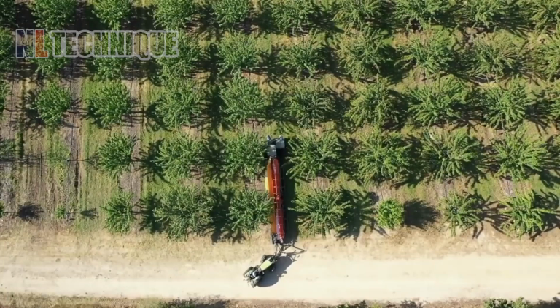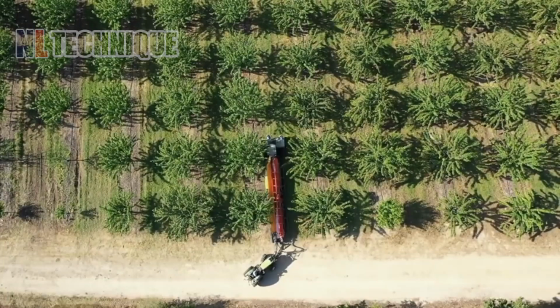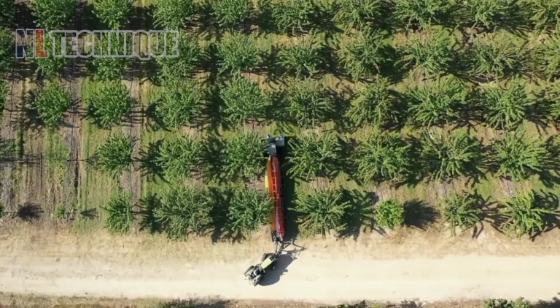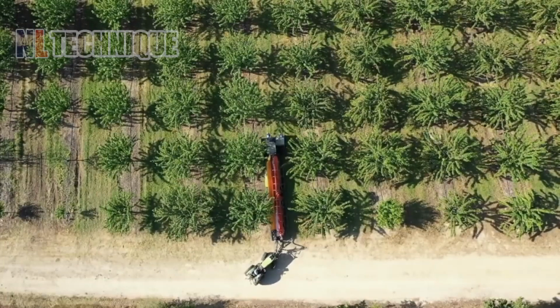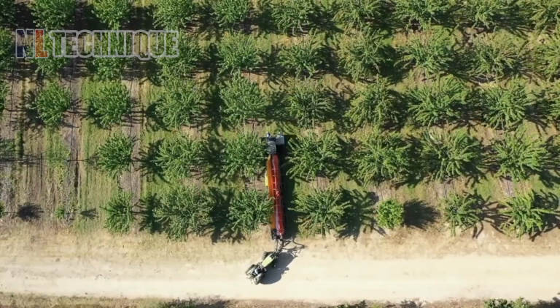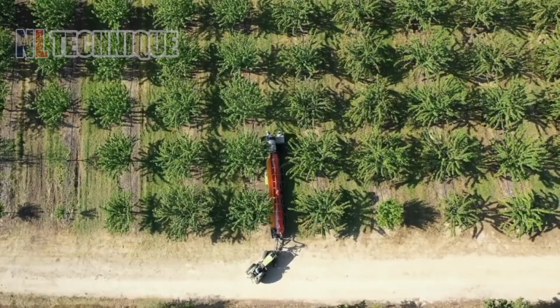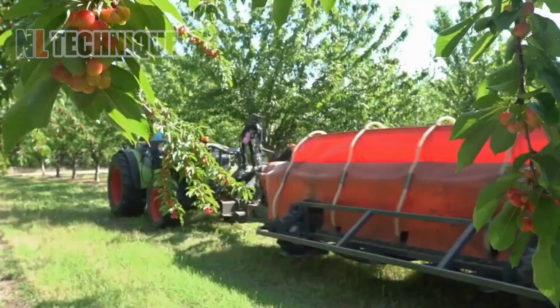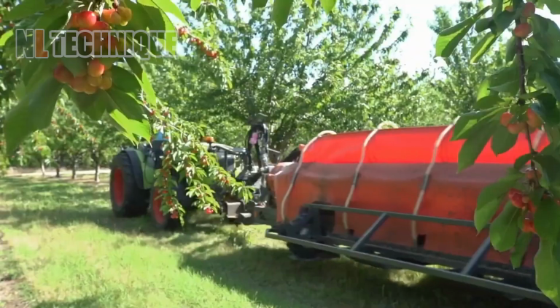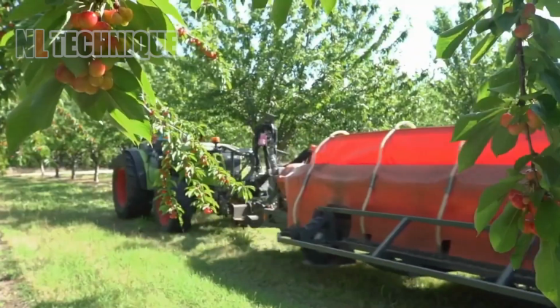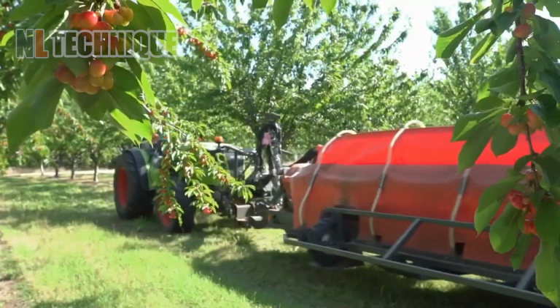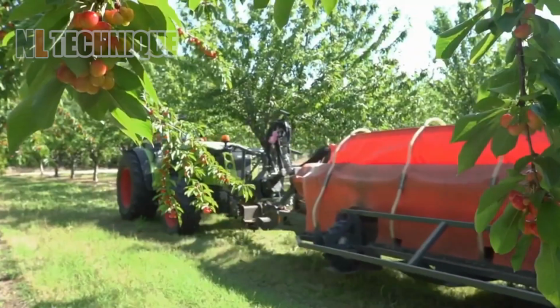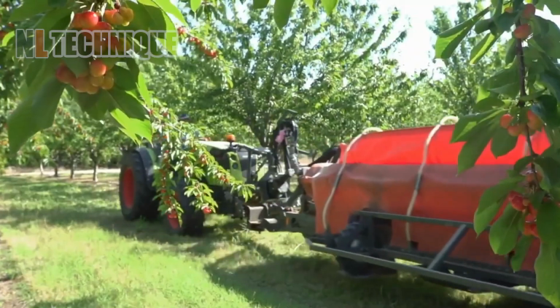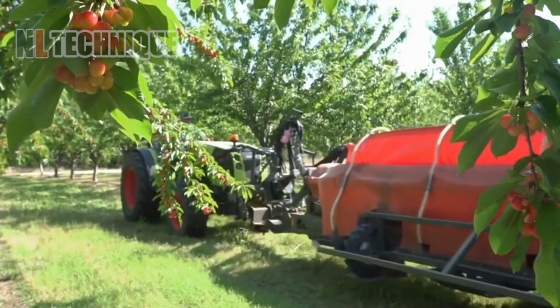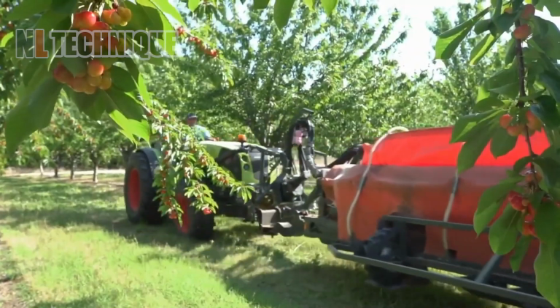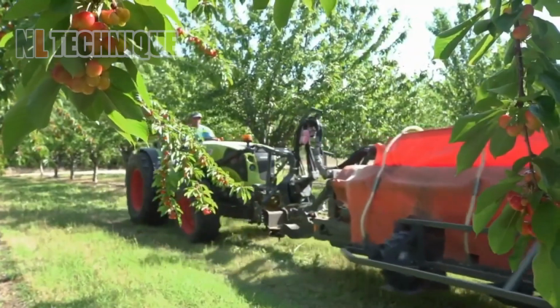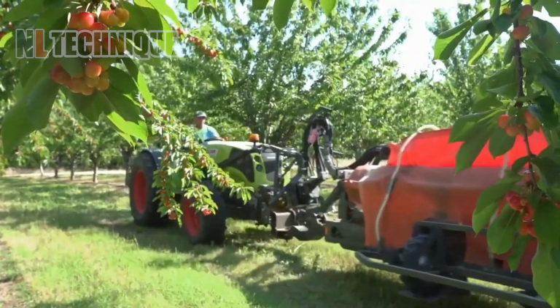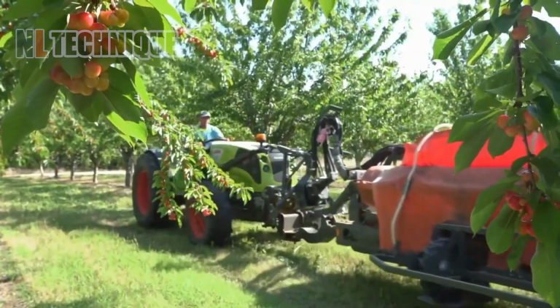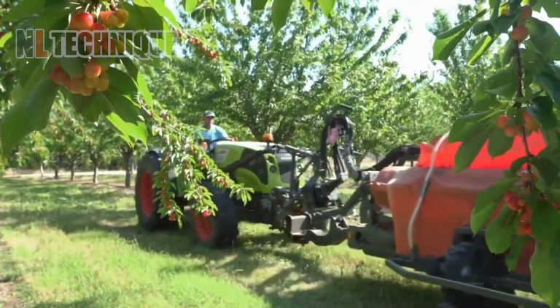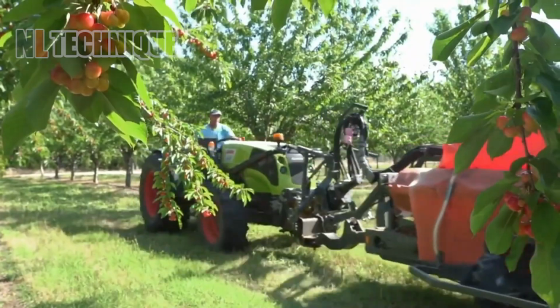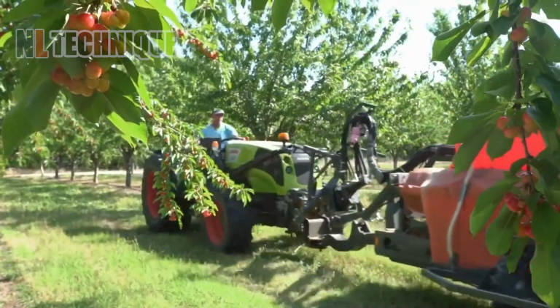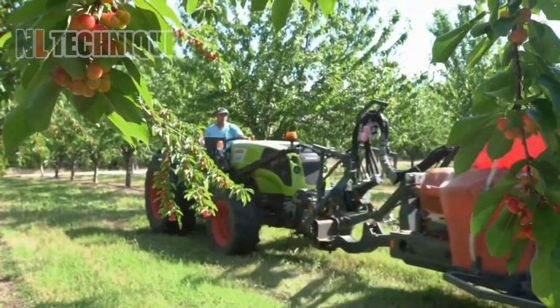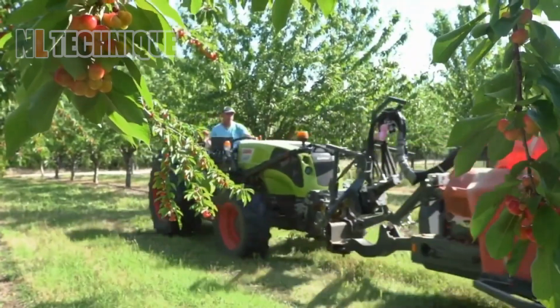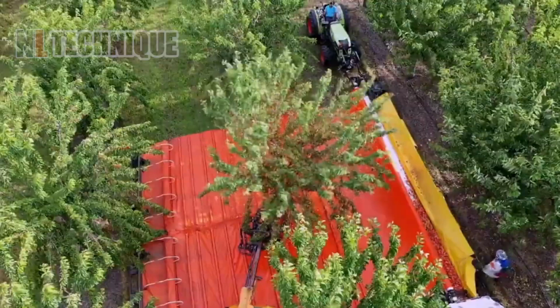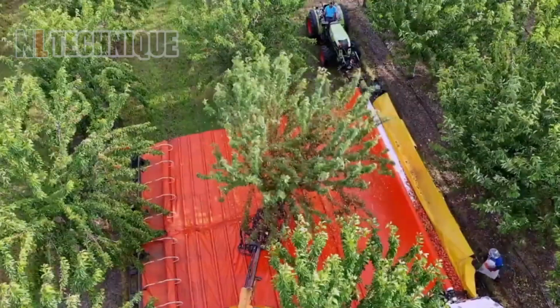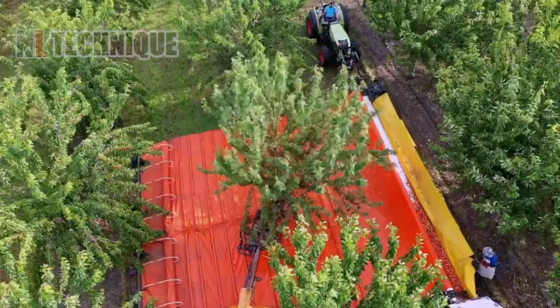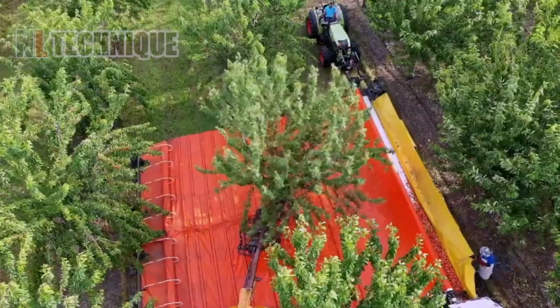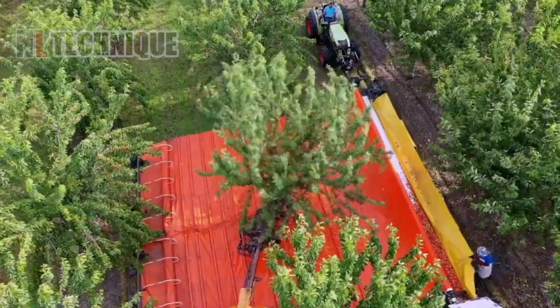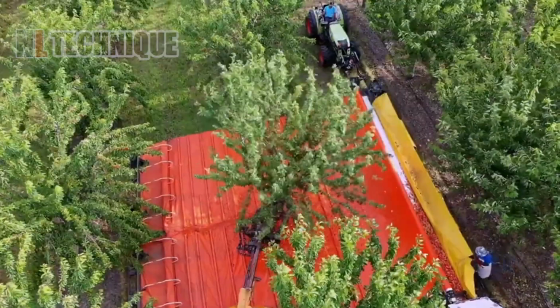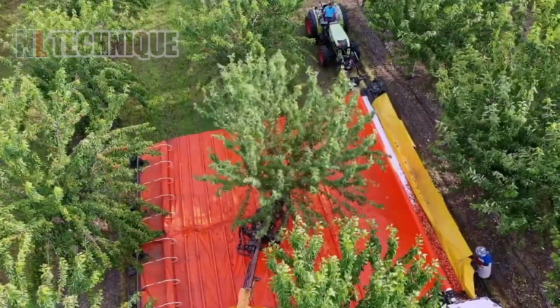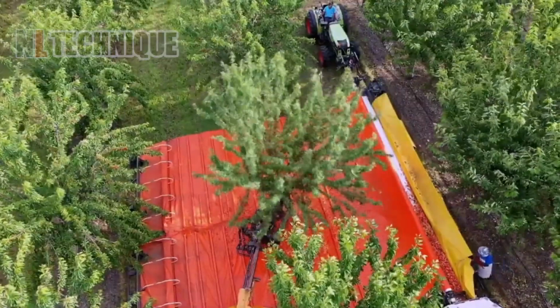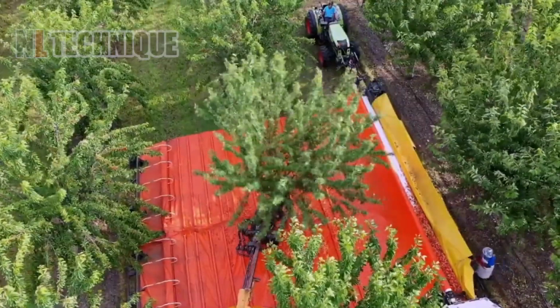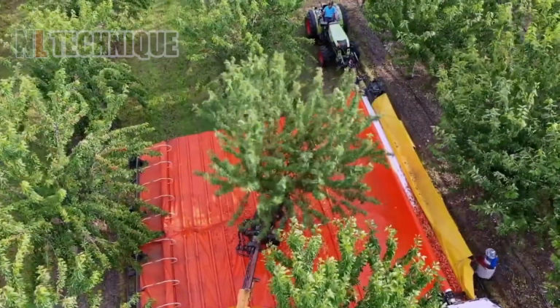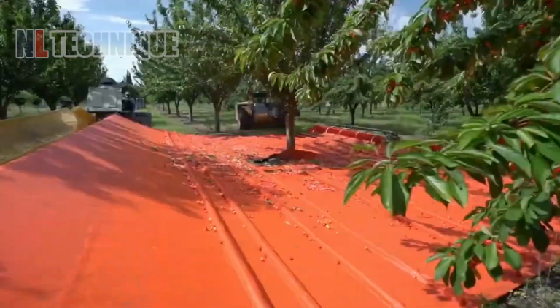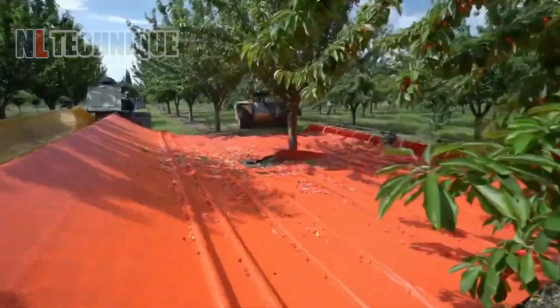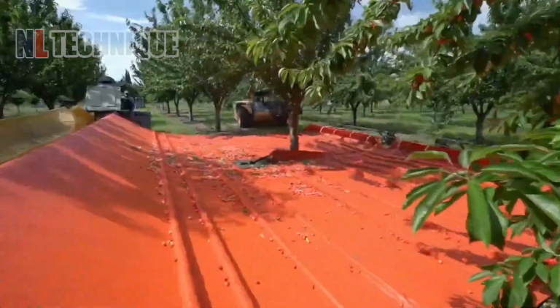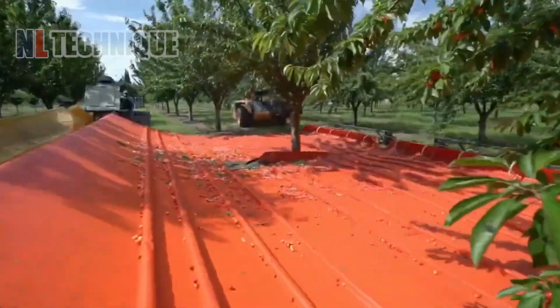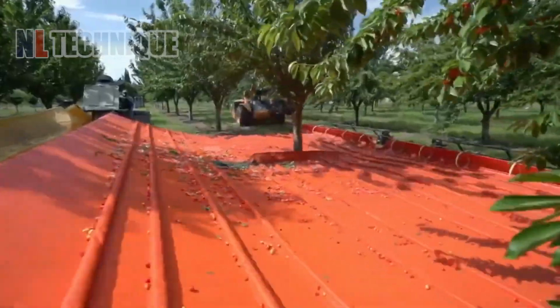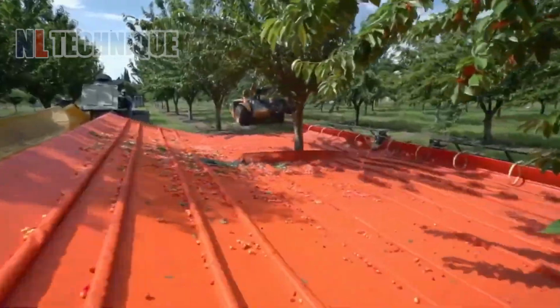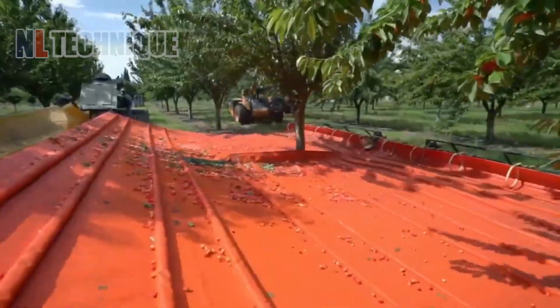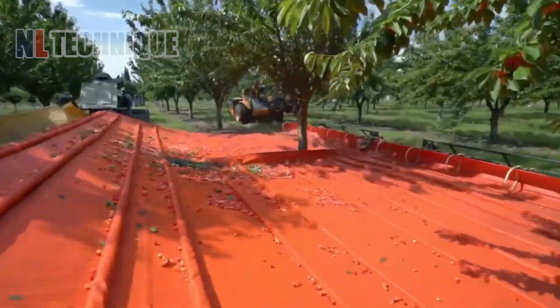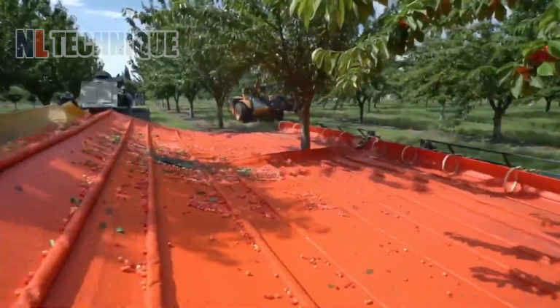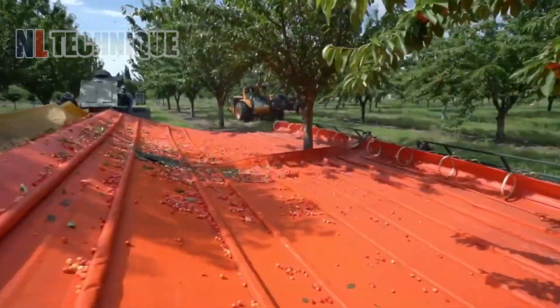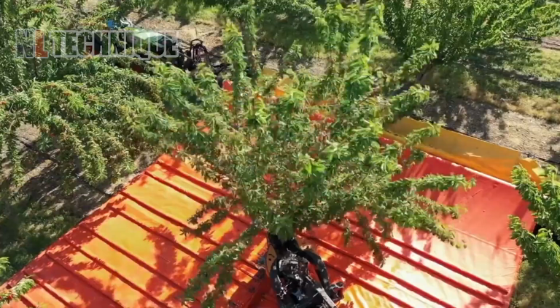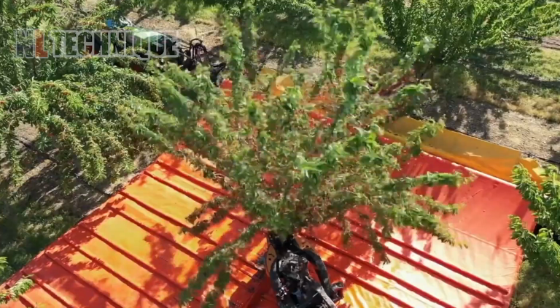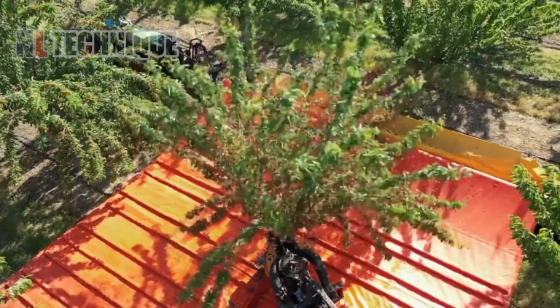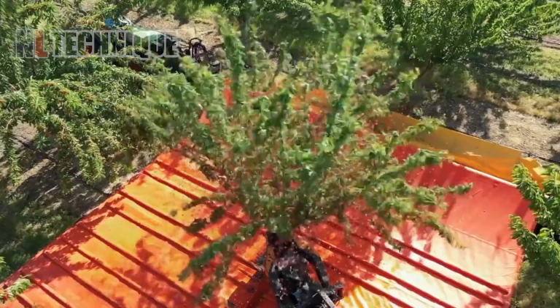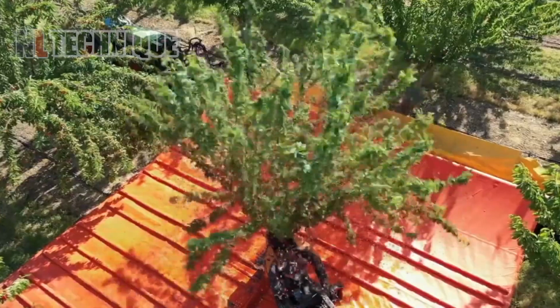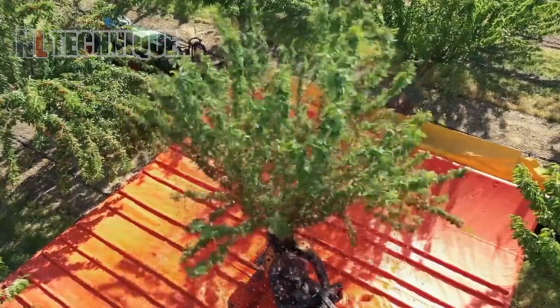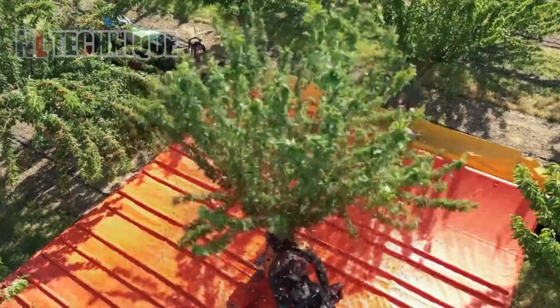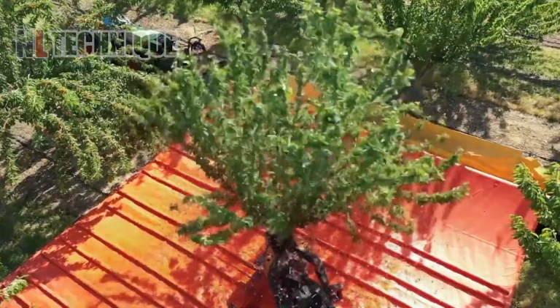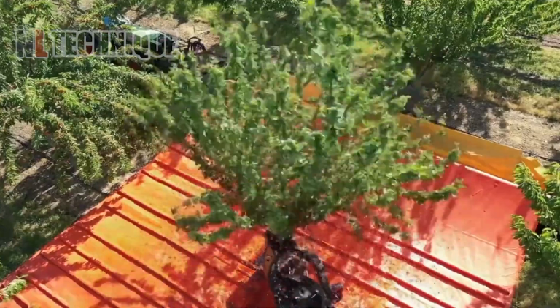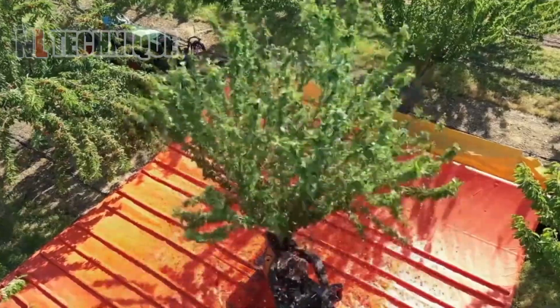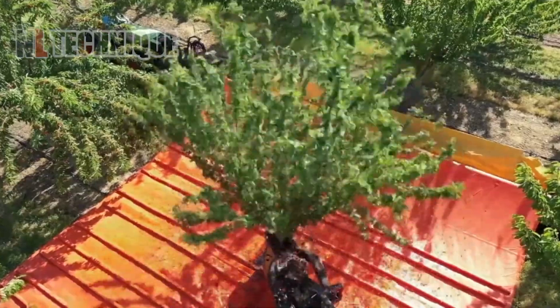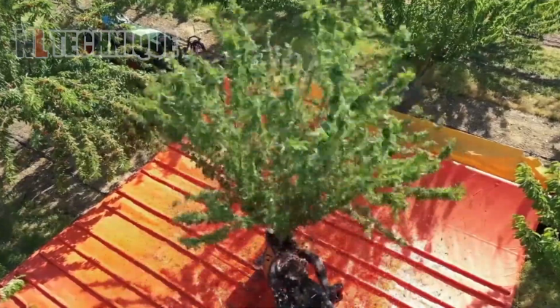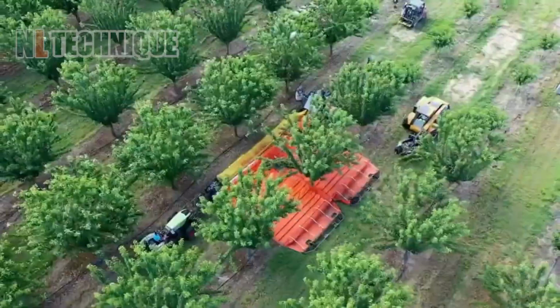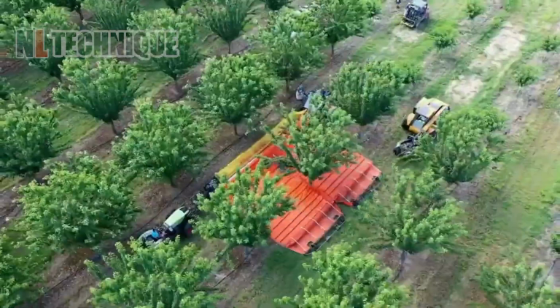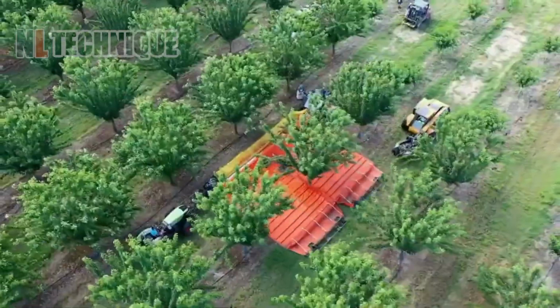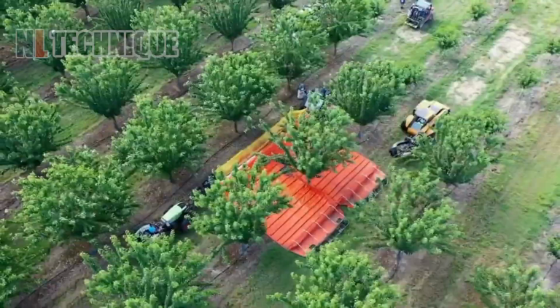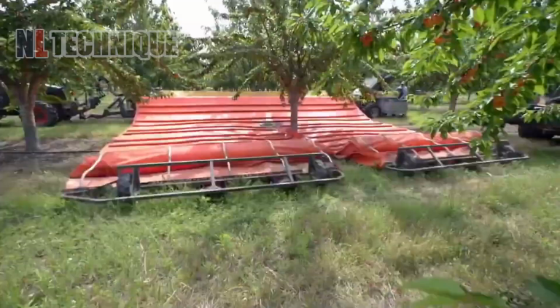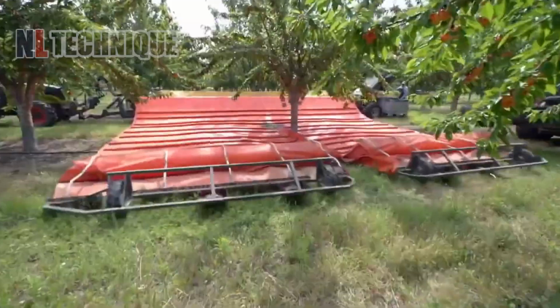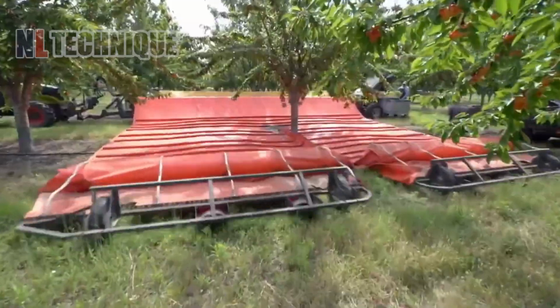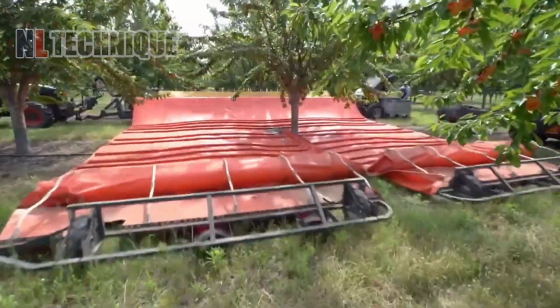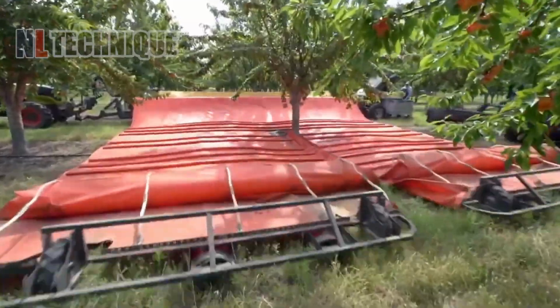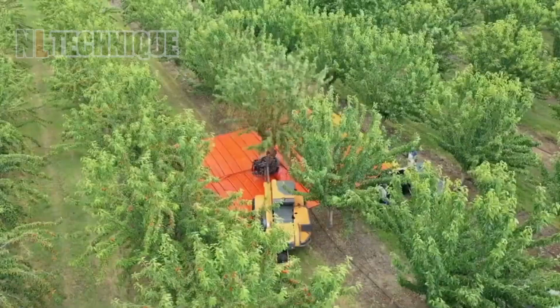It's cherry season and technological progress is saving the burden of picking every single fruit by hand for farmers.